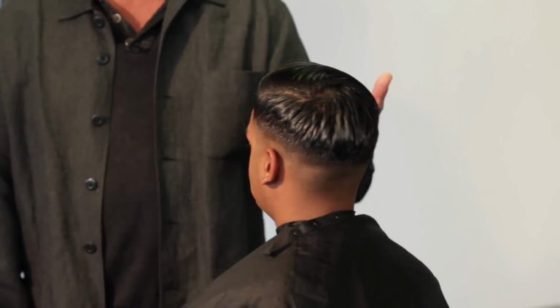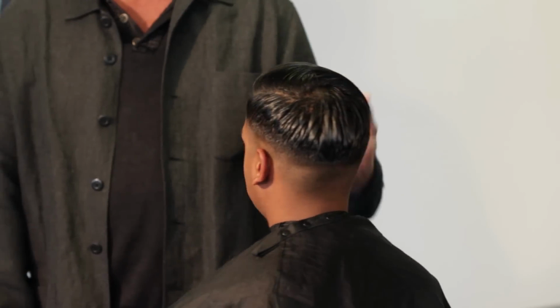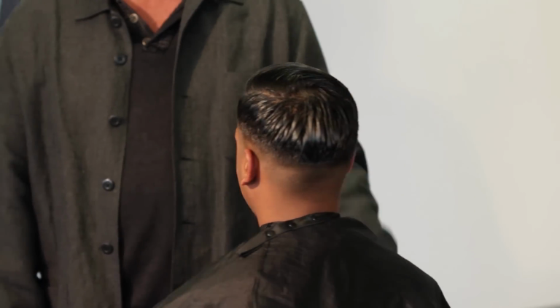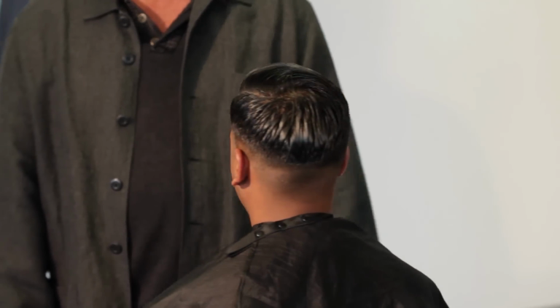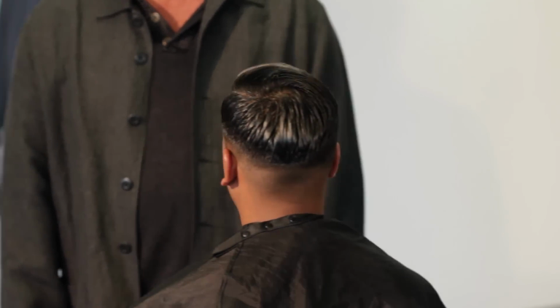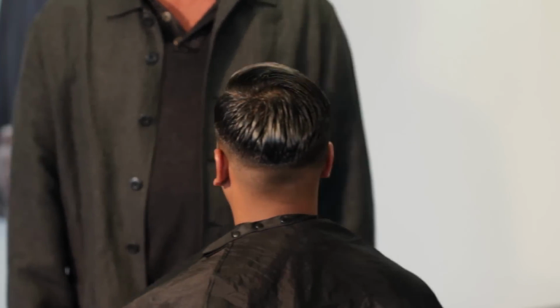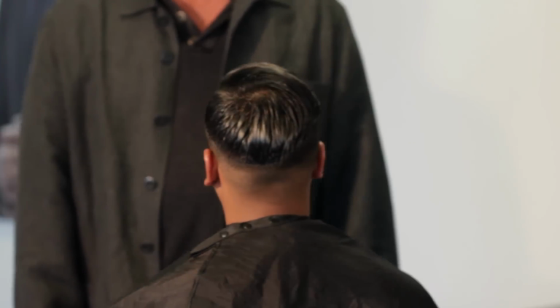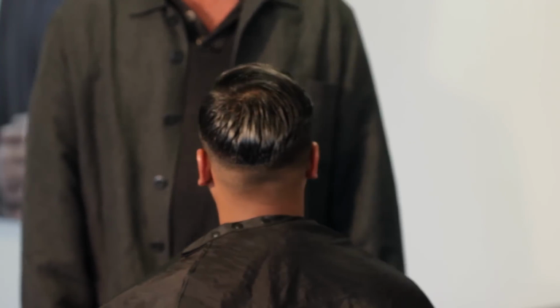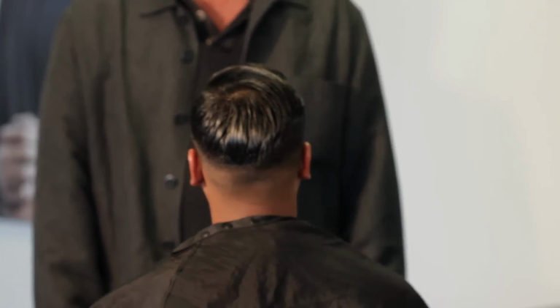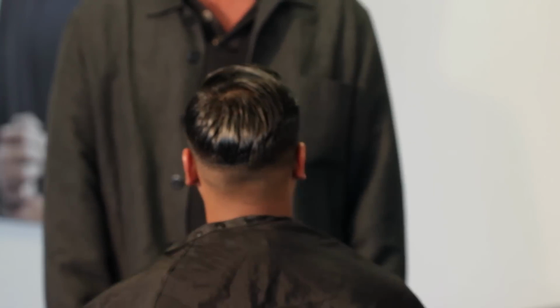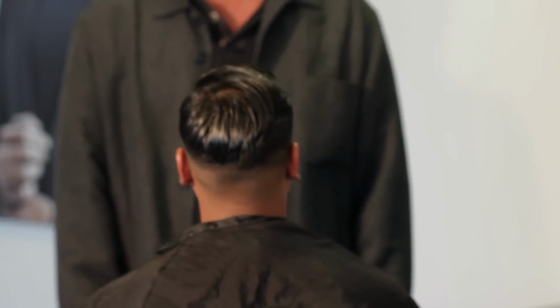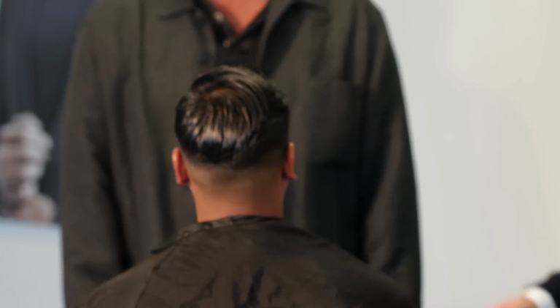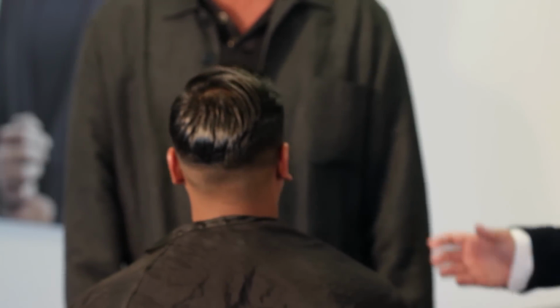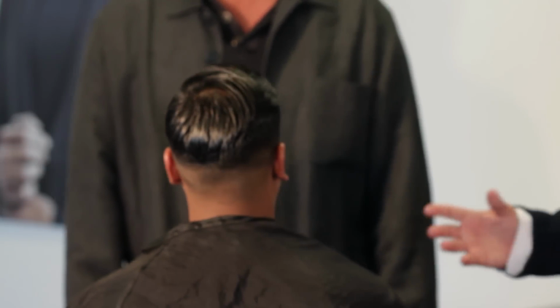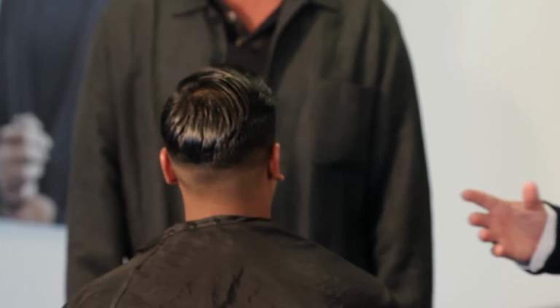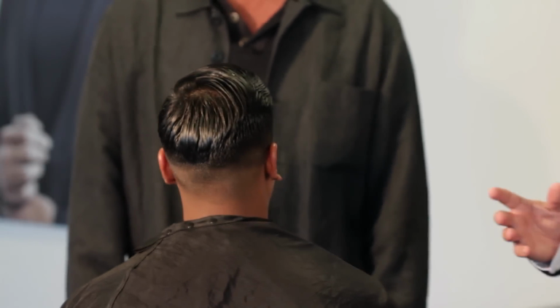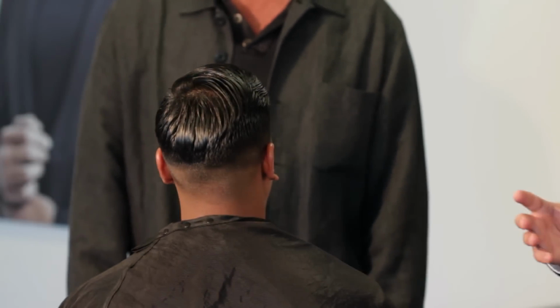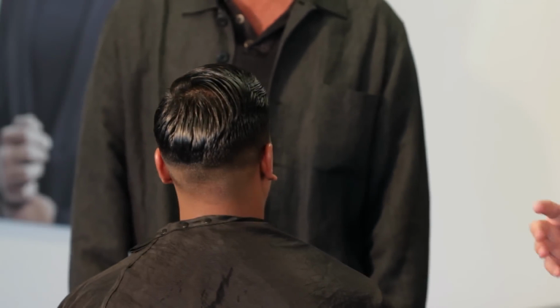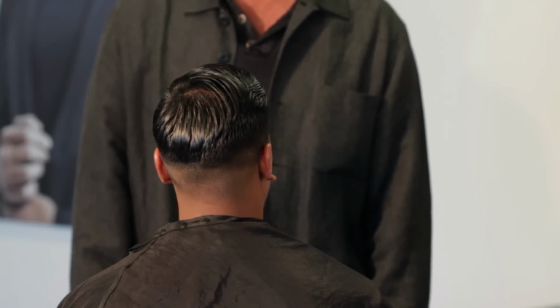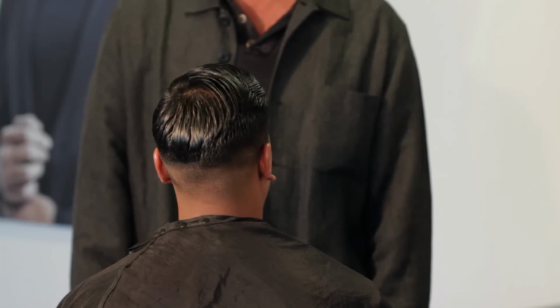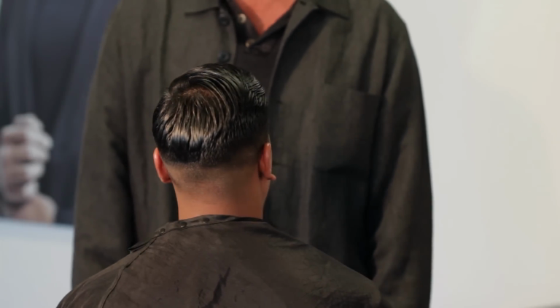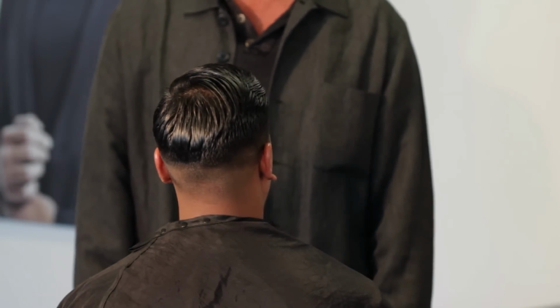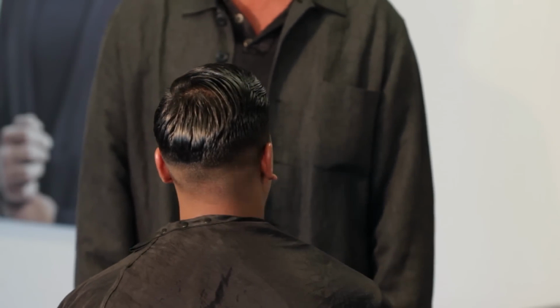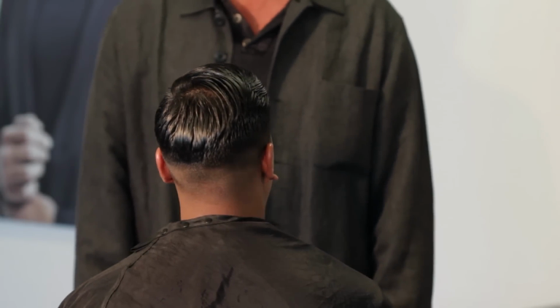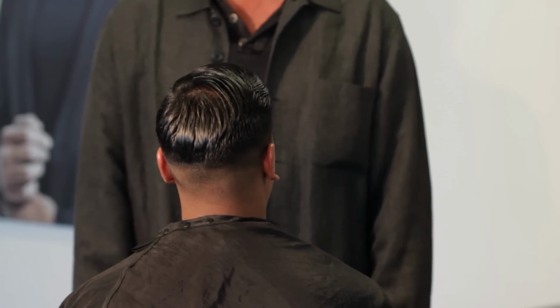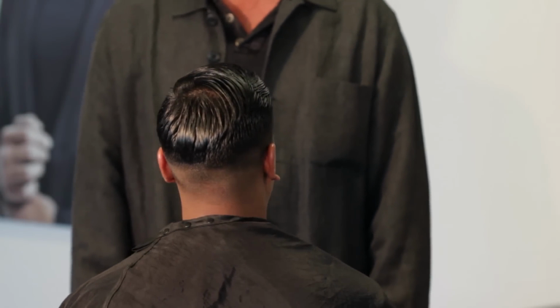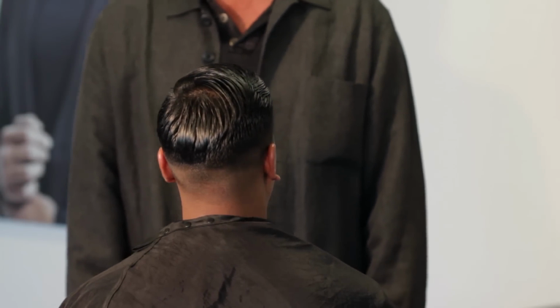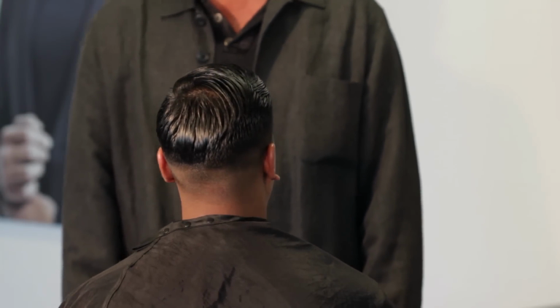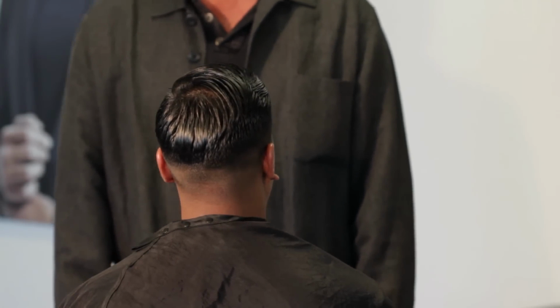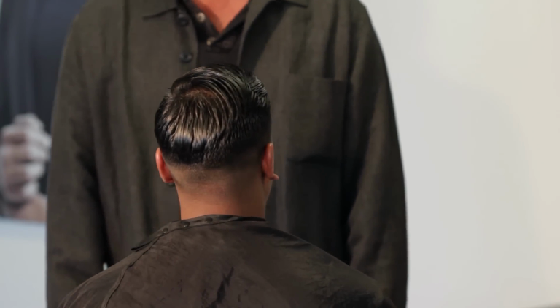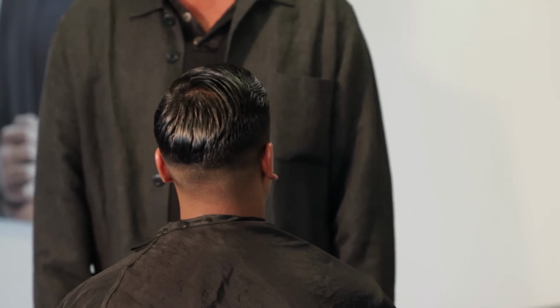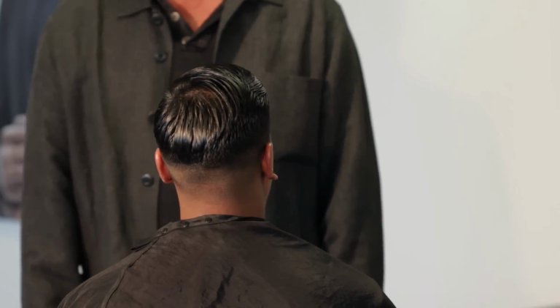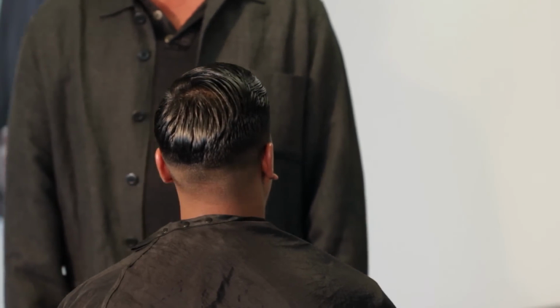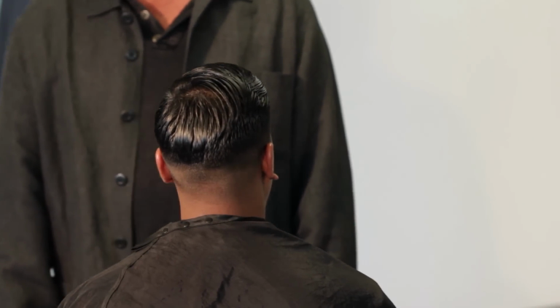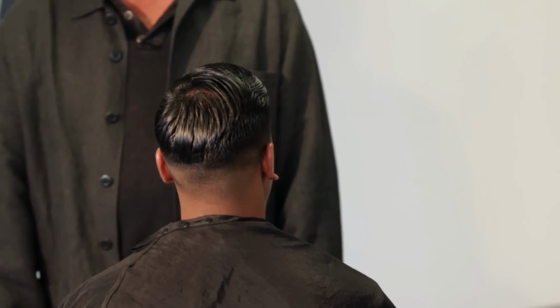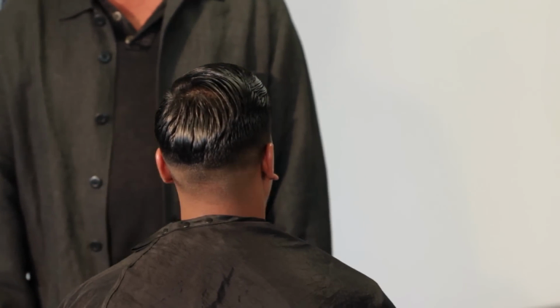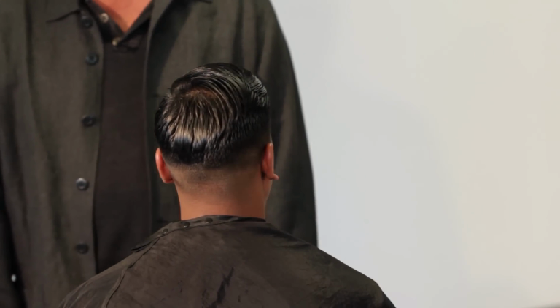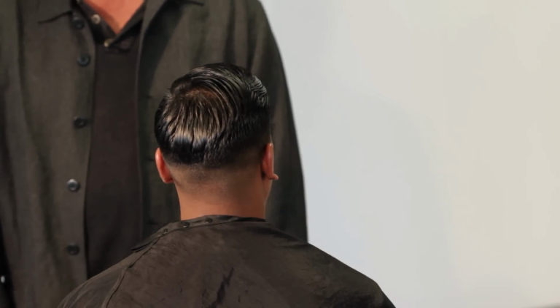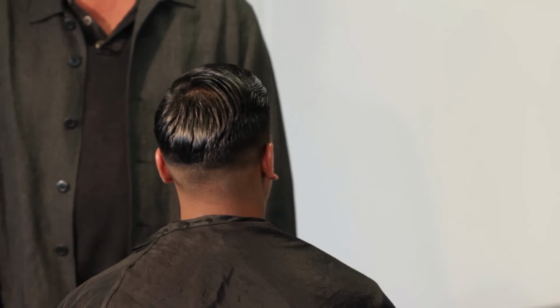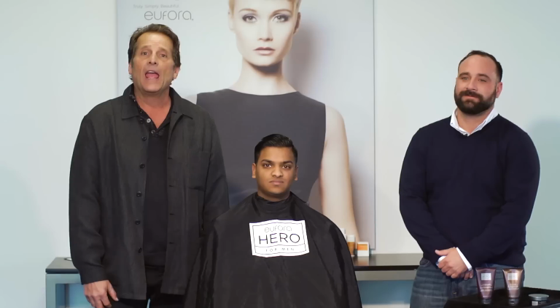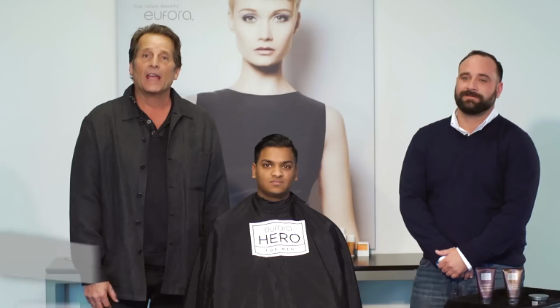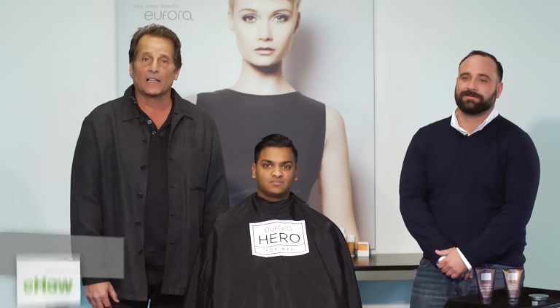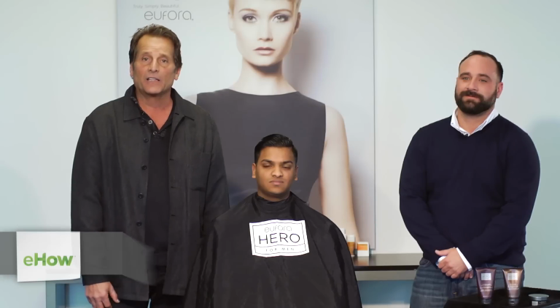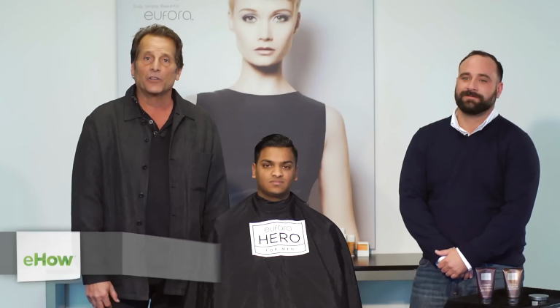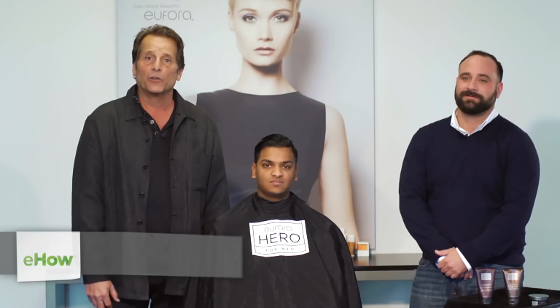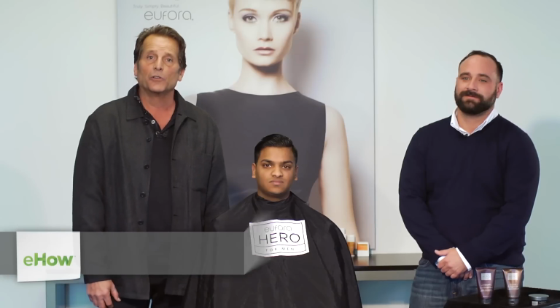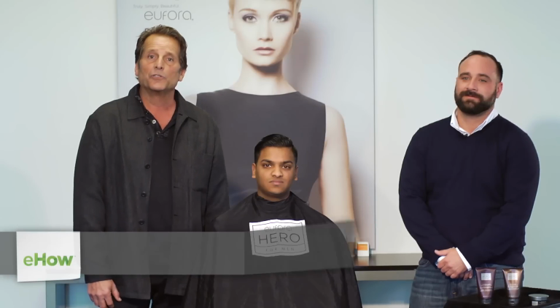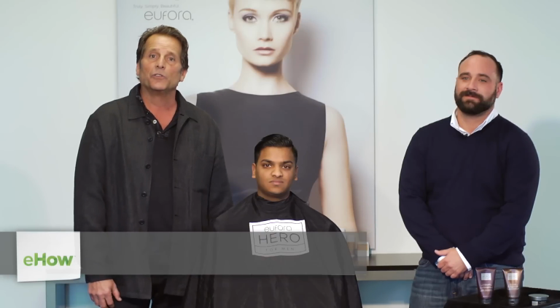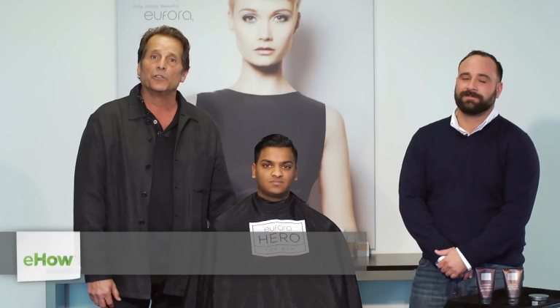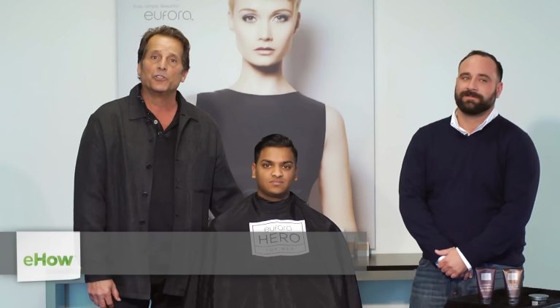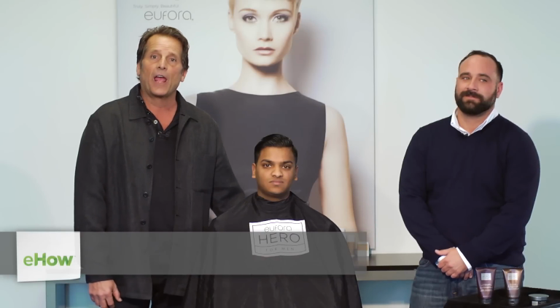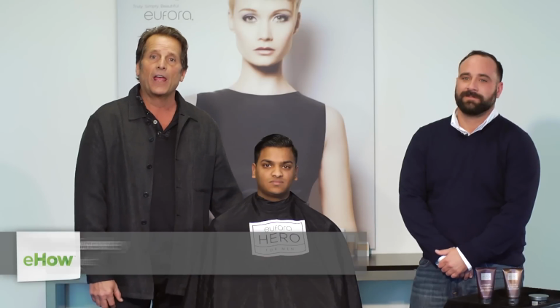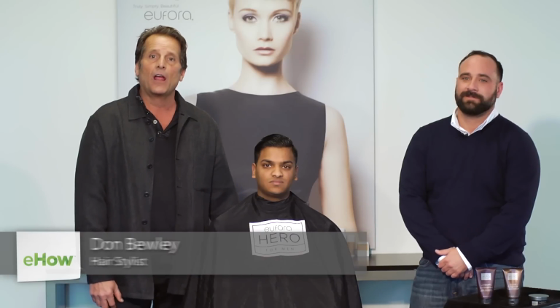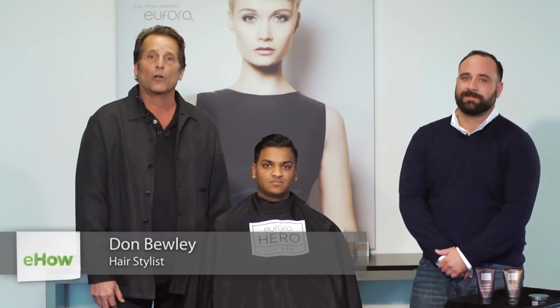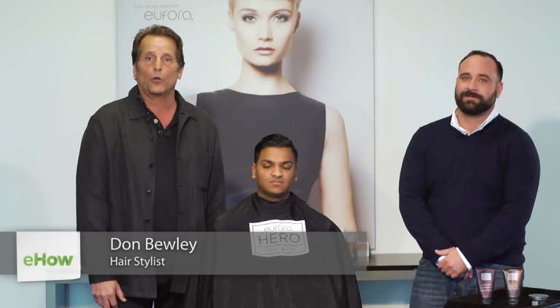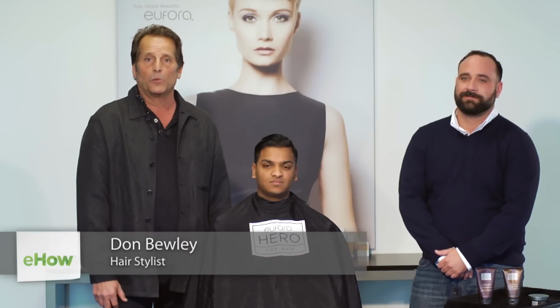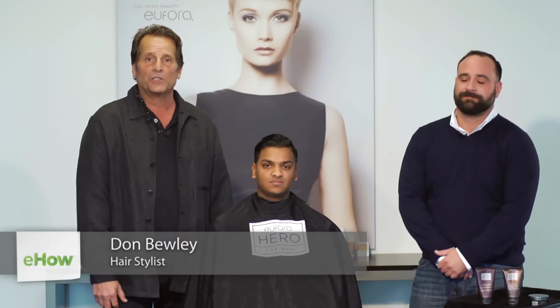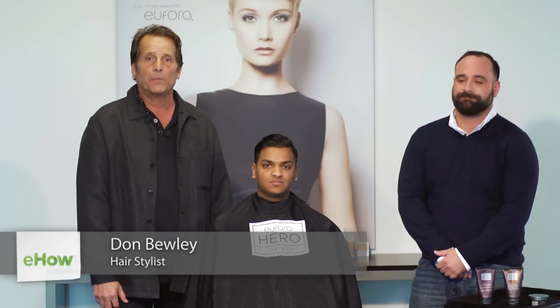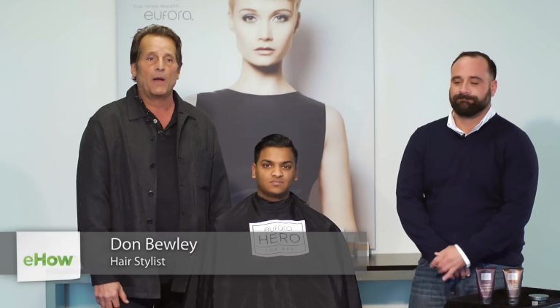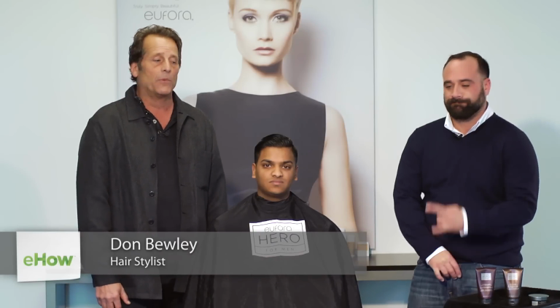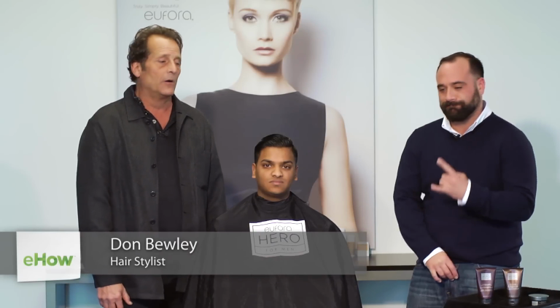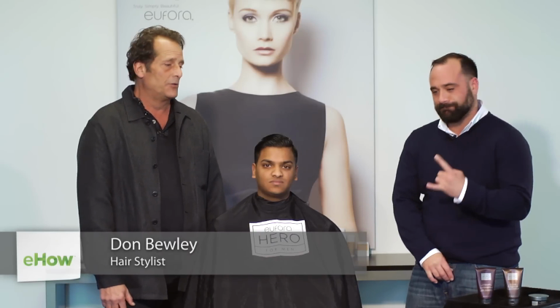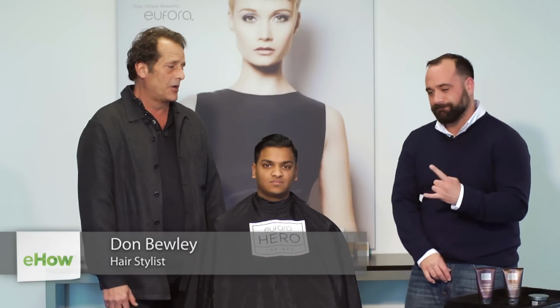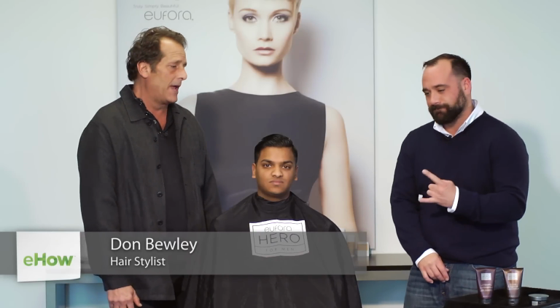Hi, I'm Don Bewley, co-founder of Euphora International, and we're here to do a clean fade. I'd like to introduce you to Jay, our global team member.